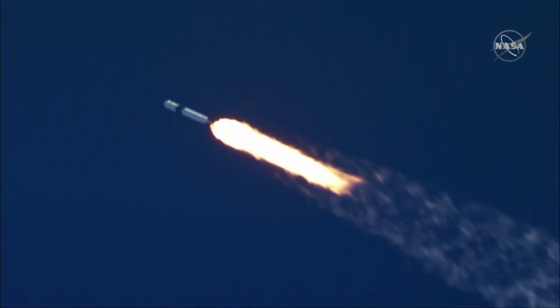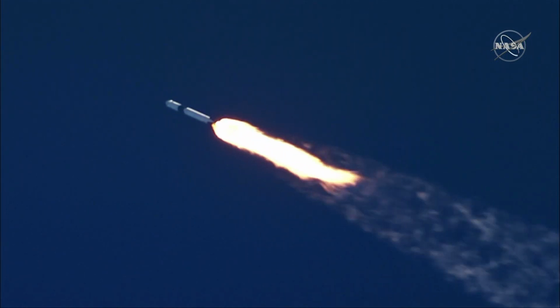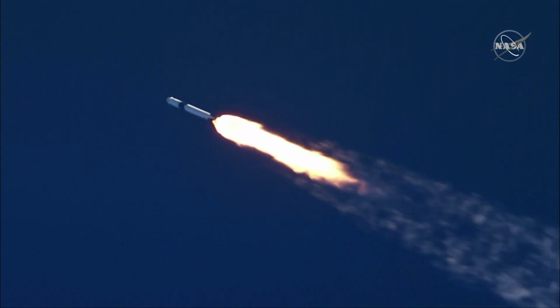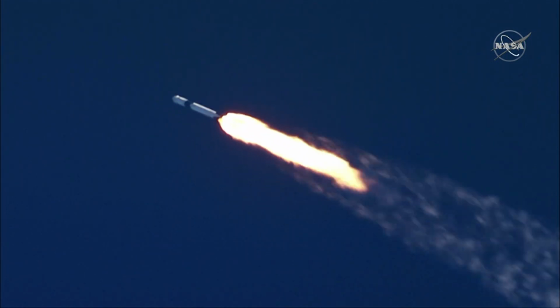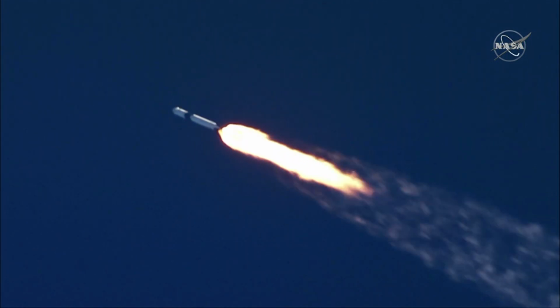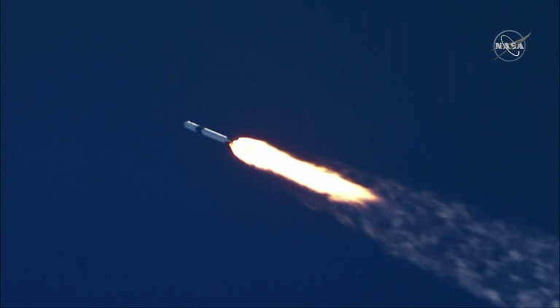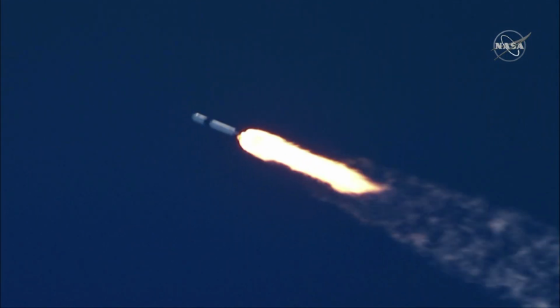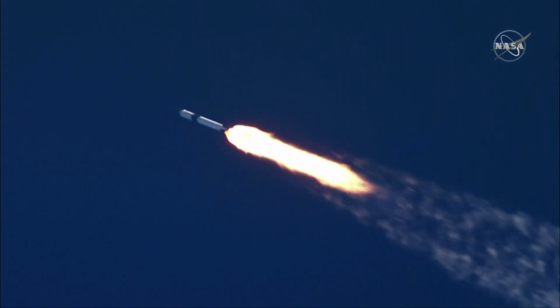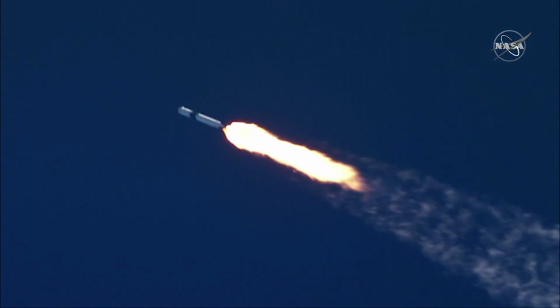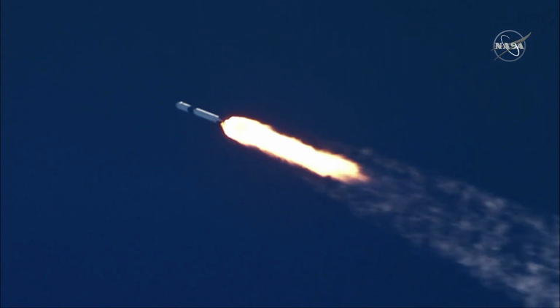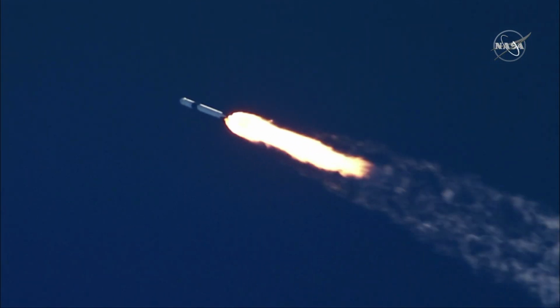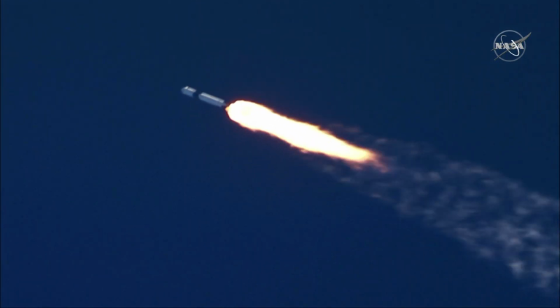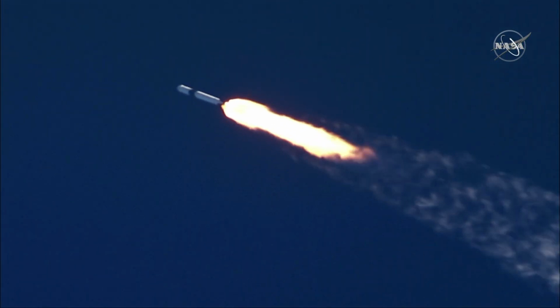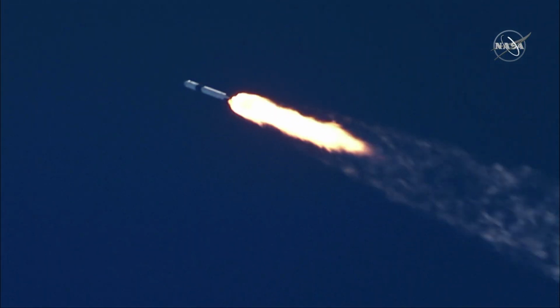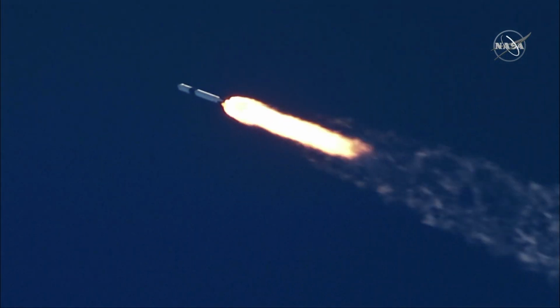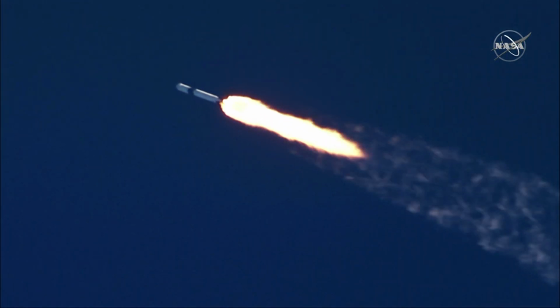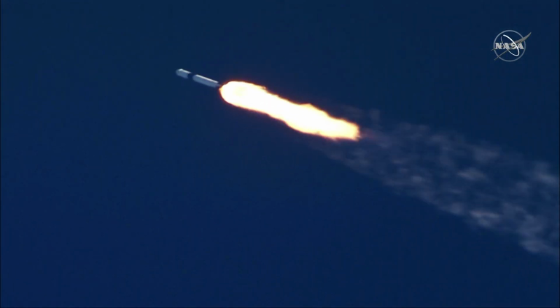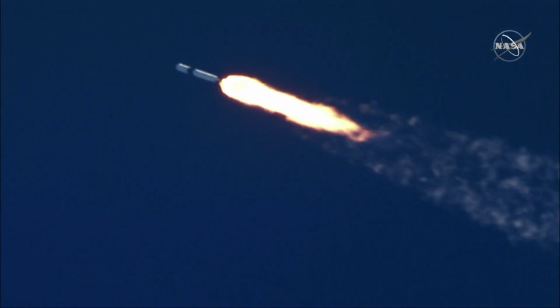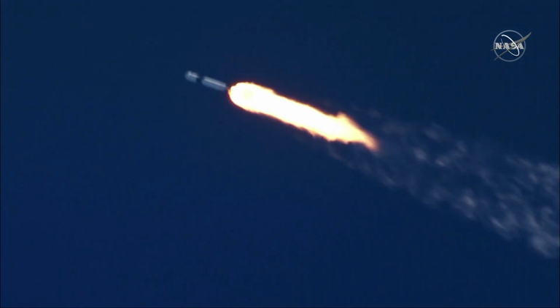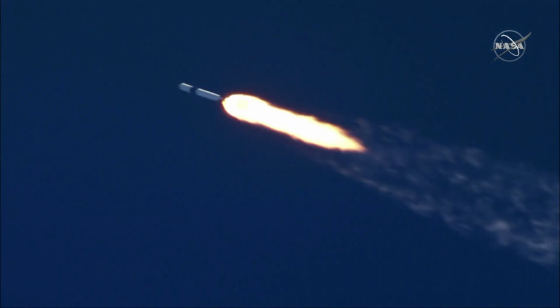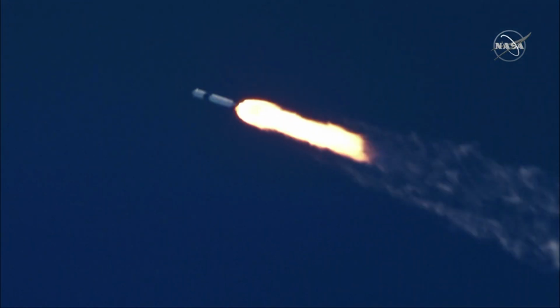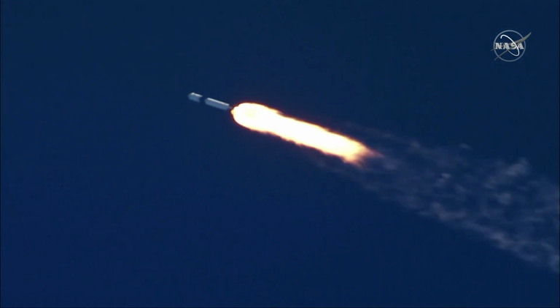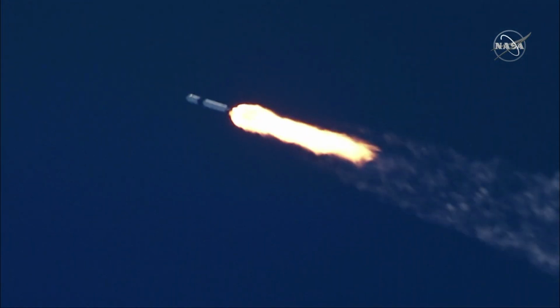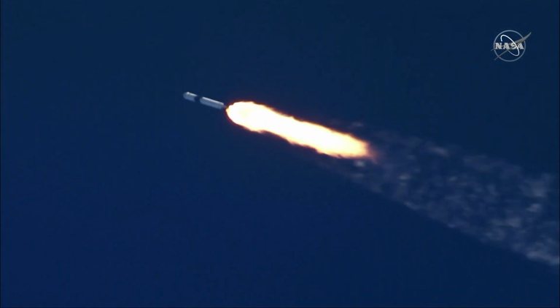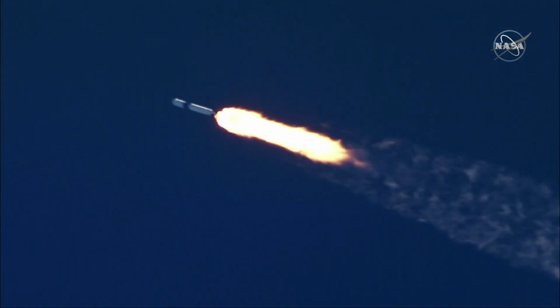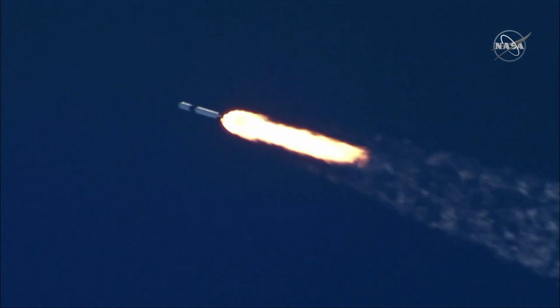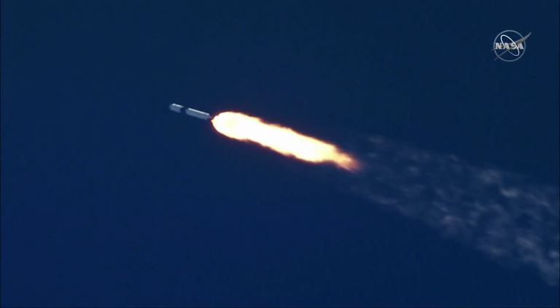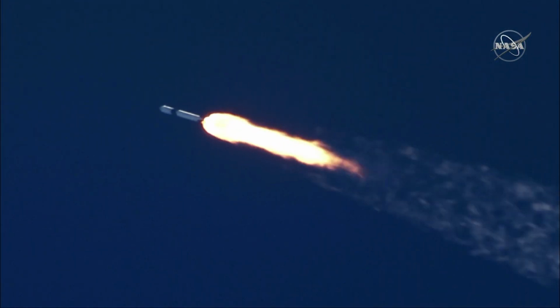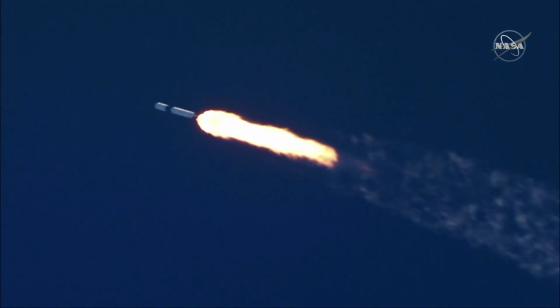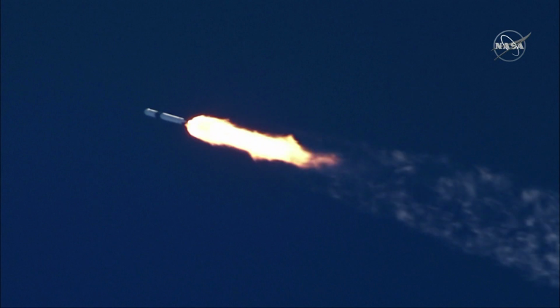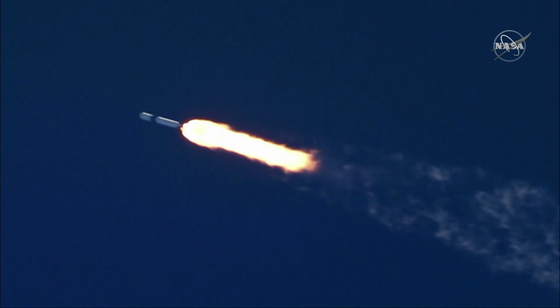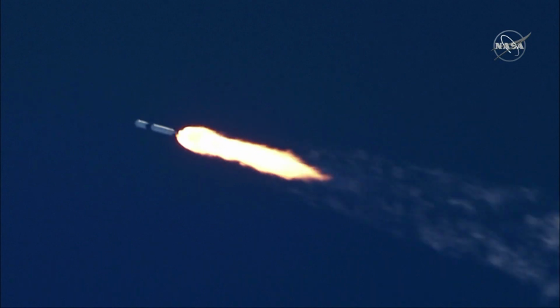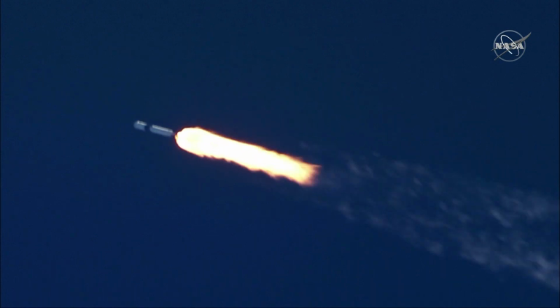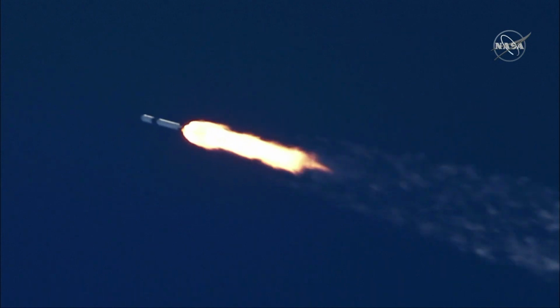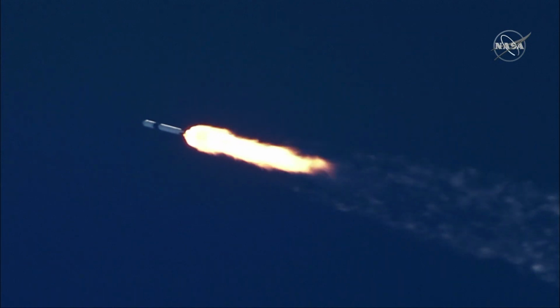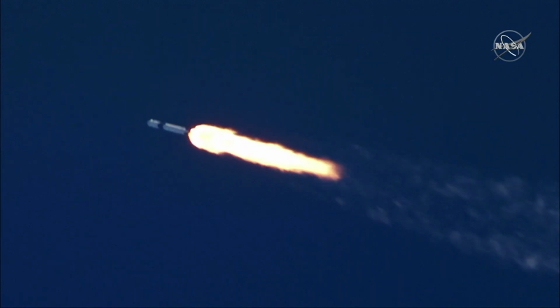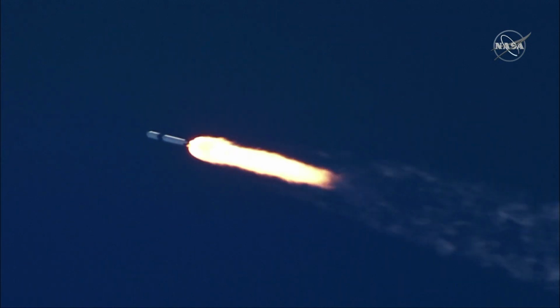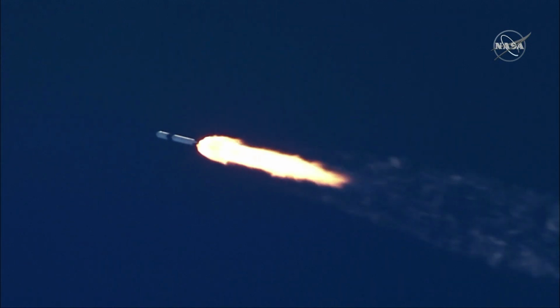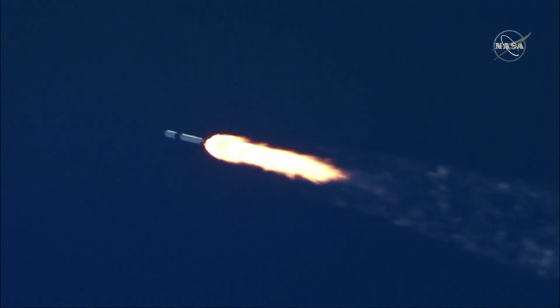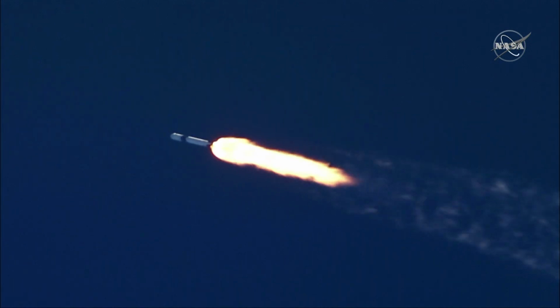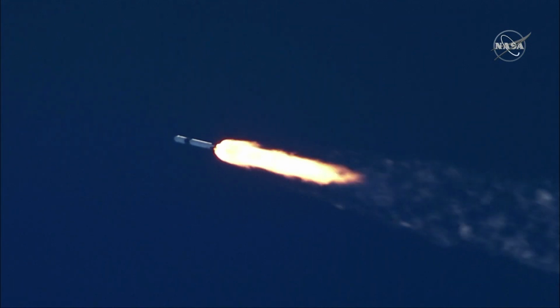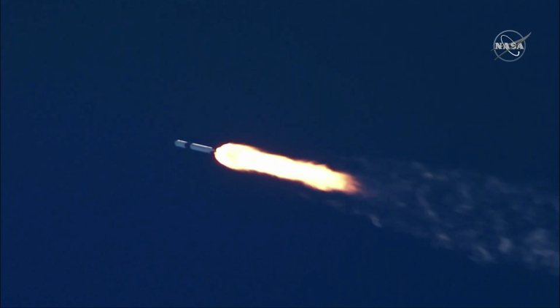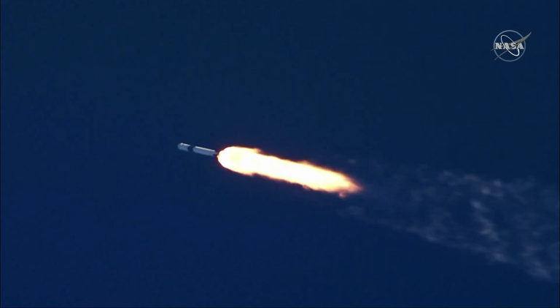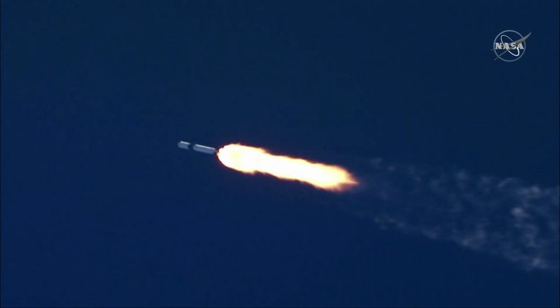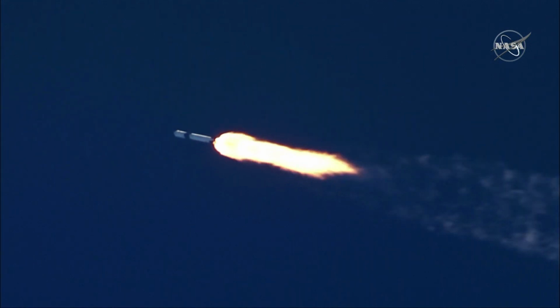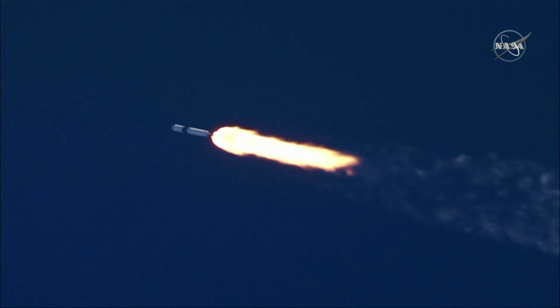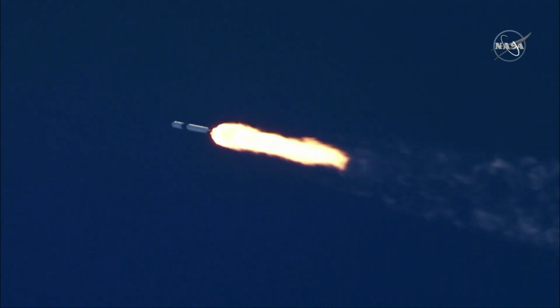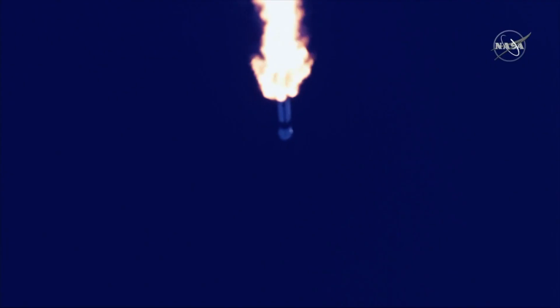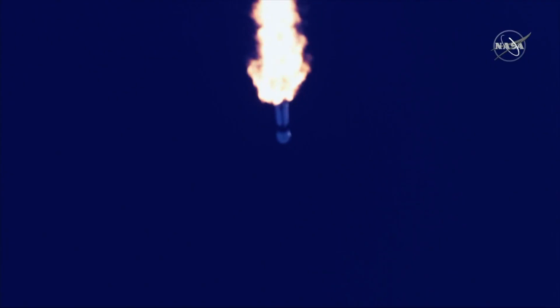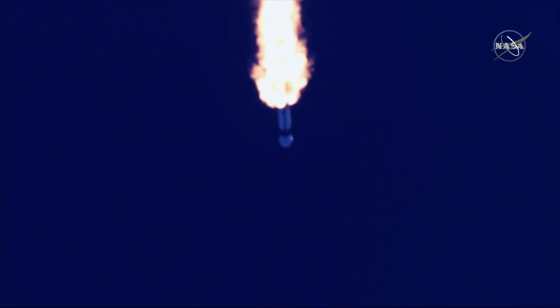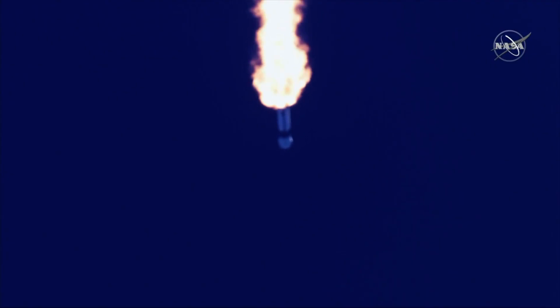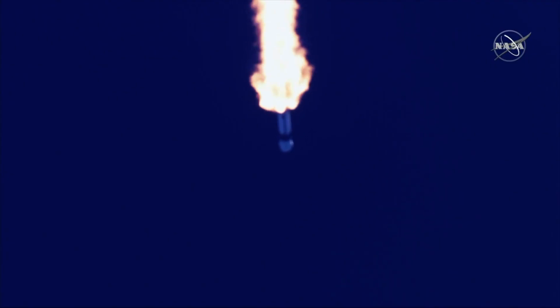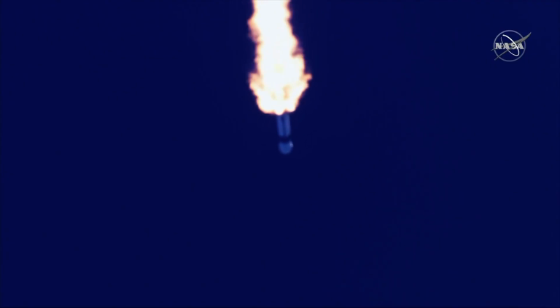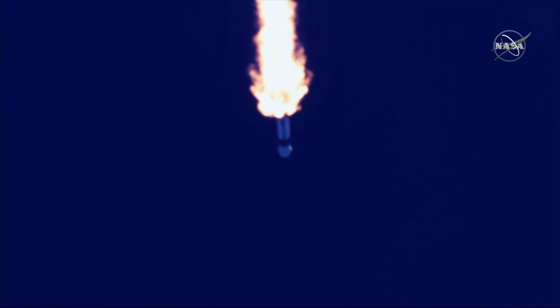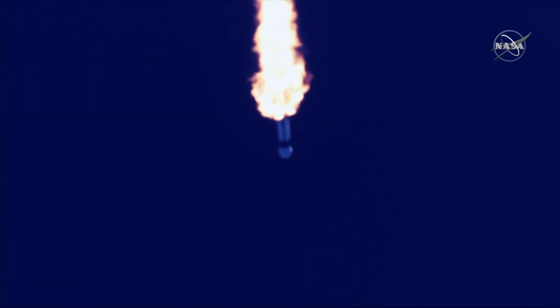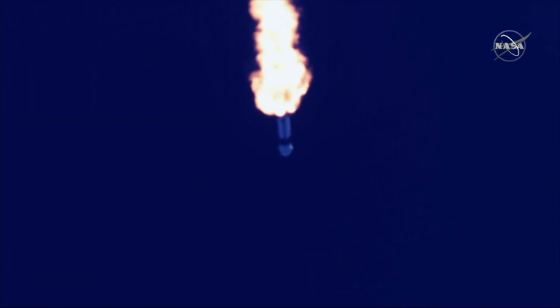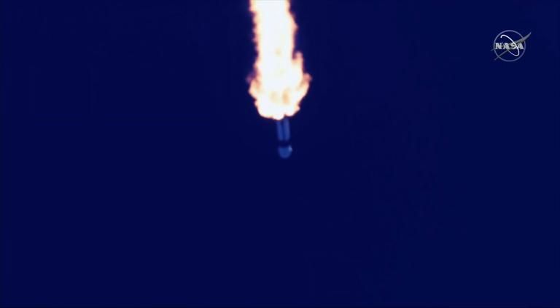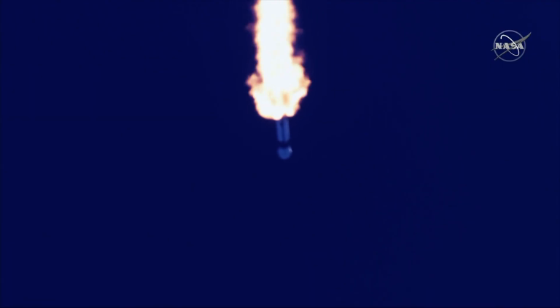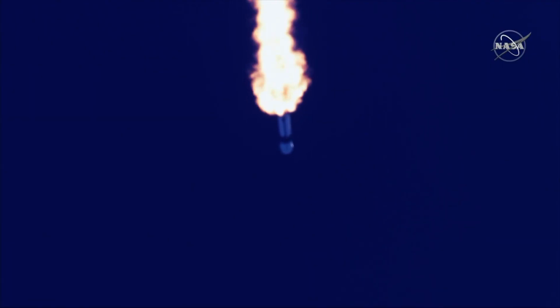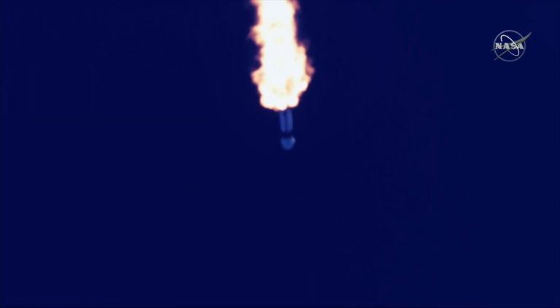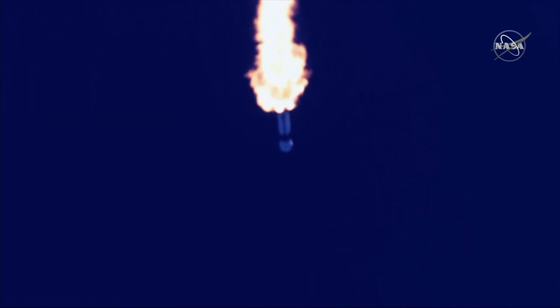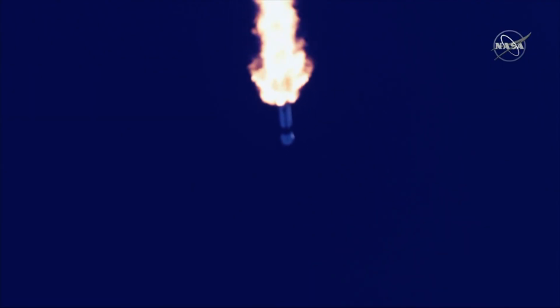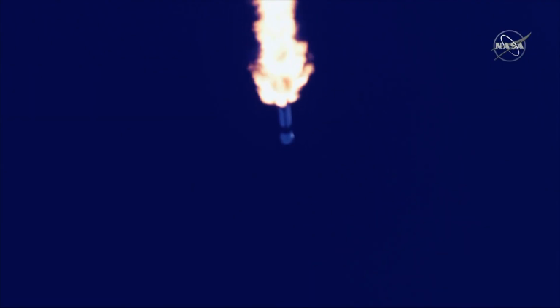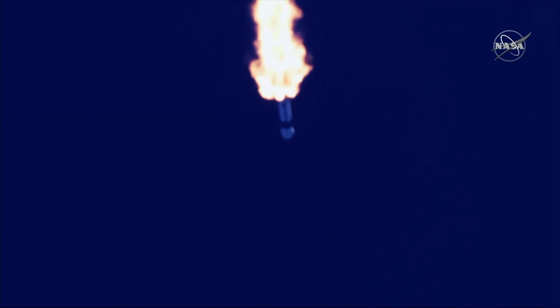A couple big calls there, again all normal, all nominal, and progressing as expected, flying through the densest part of the atmosphere.